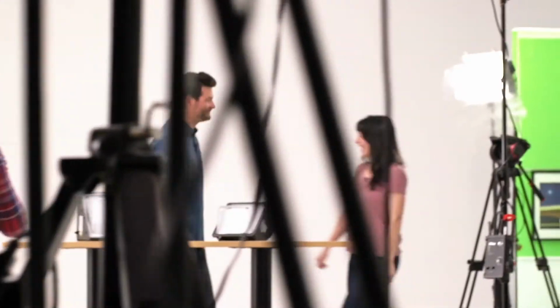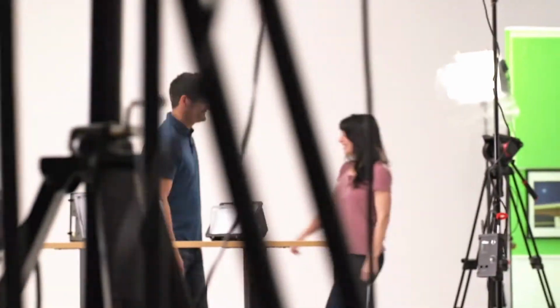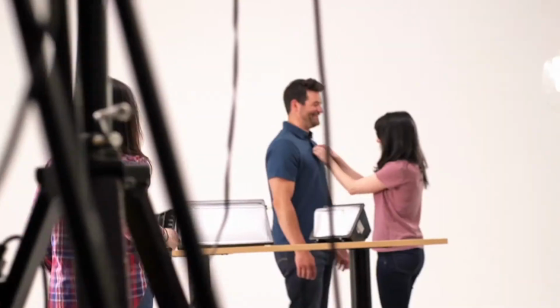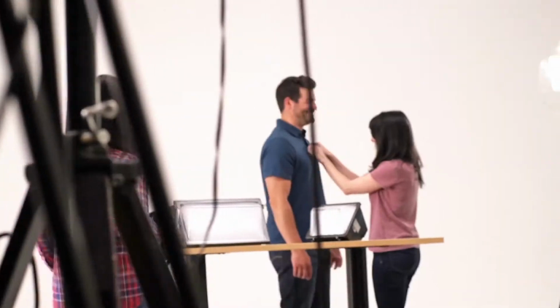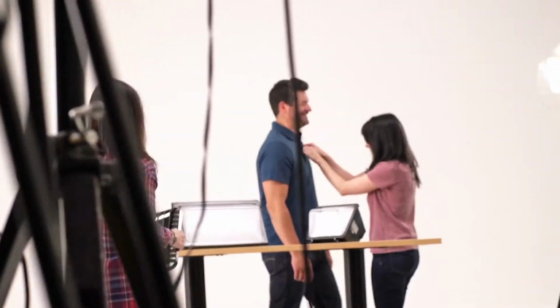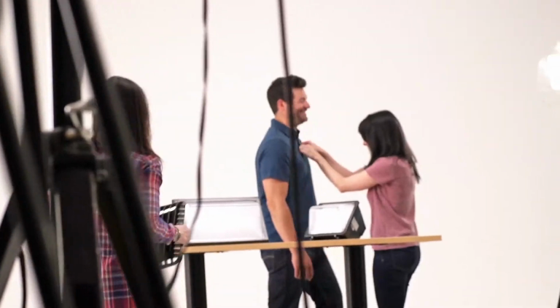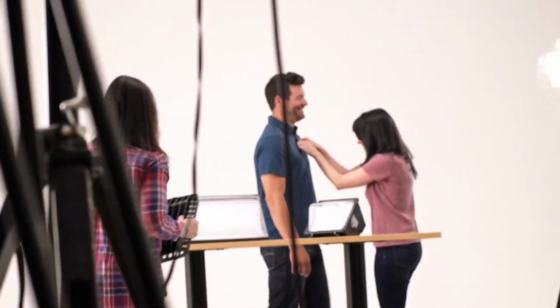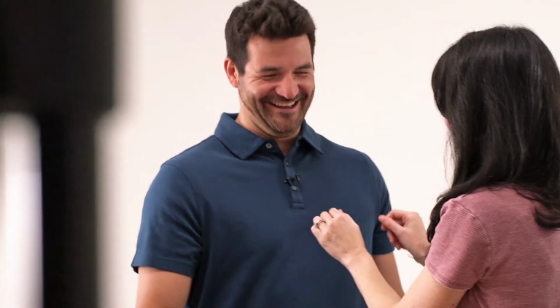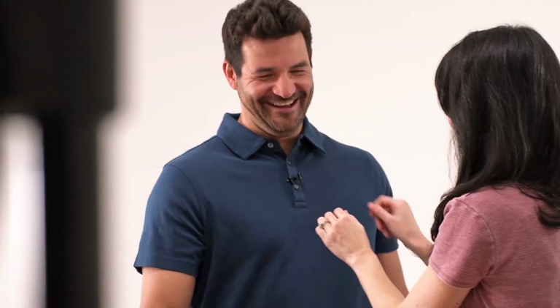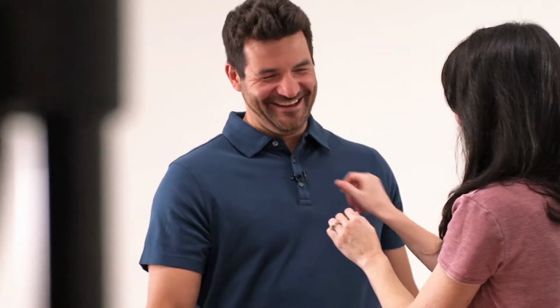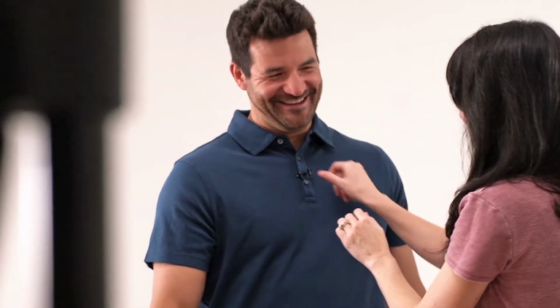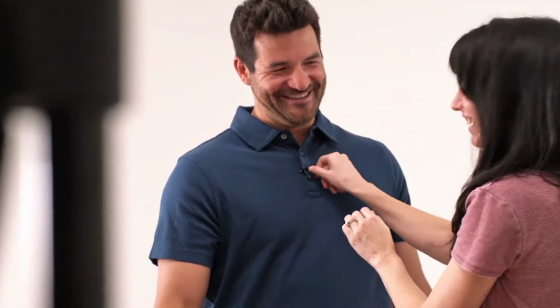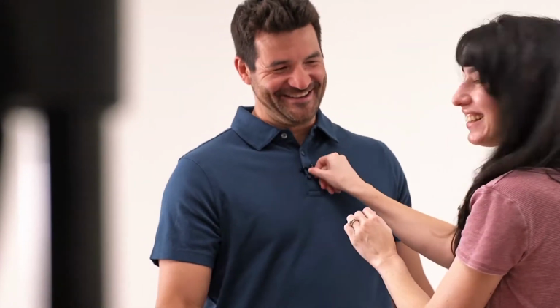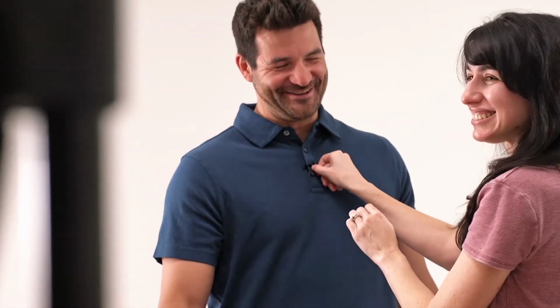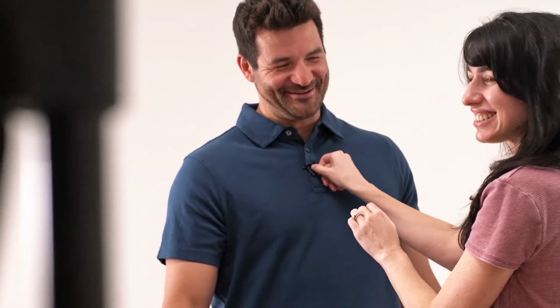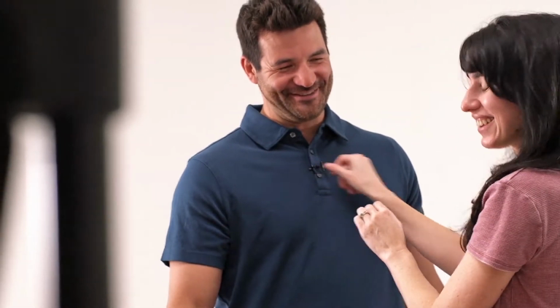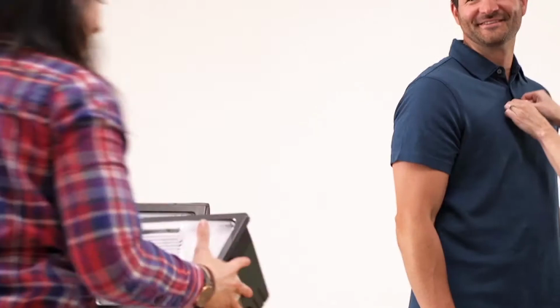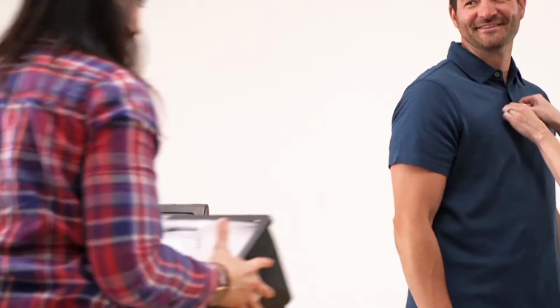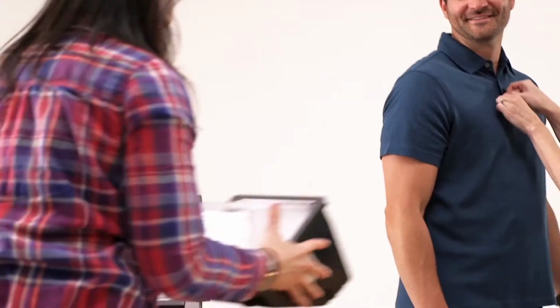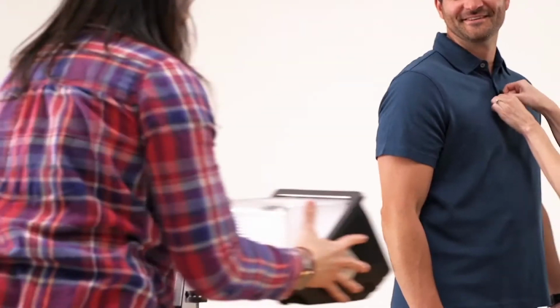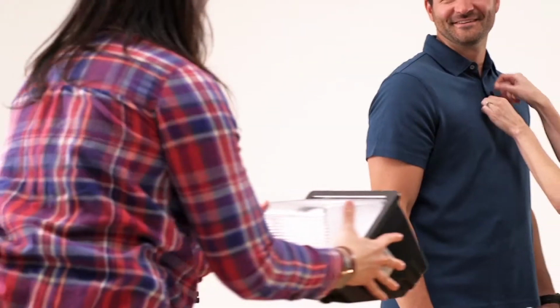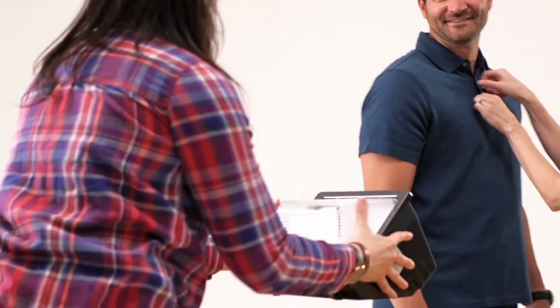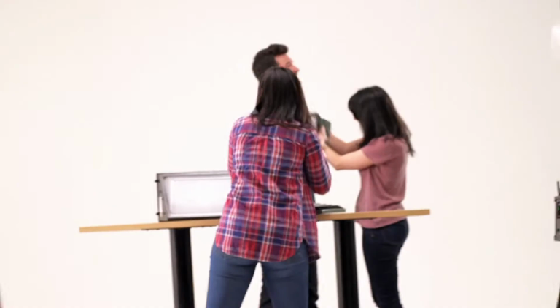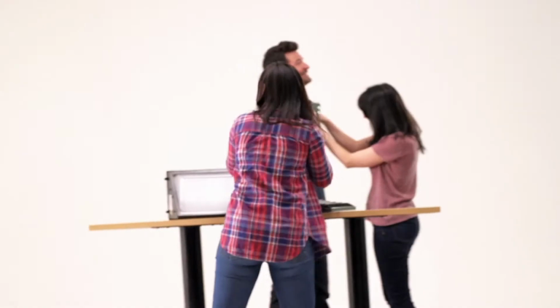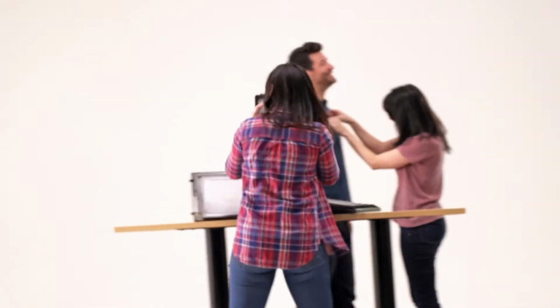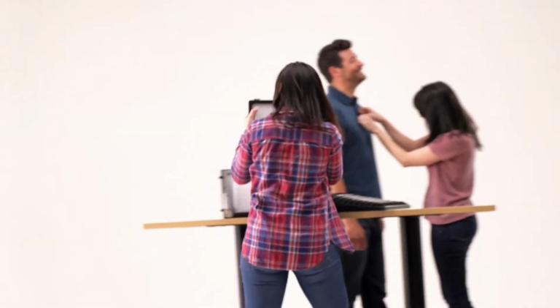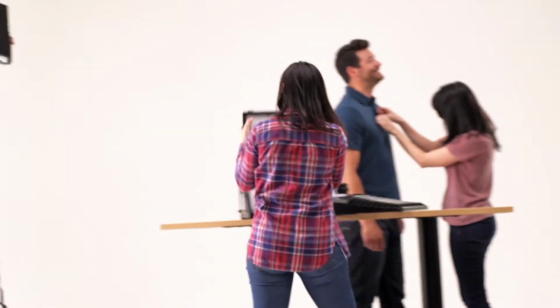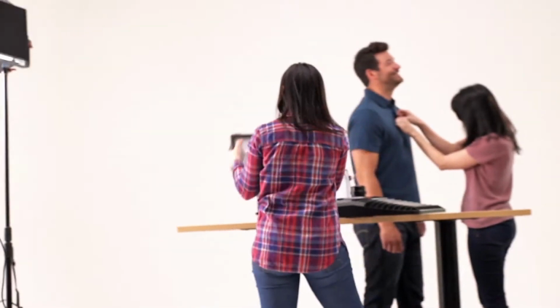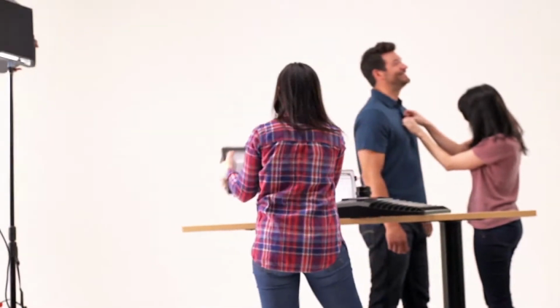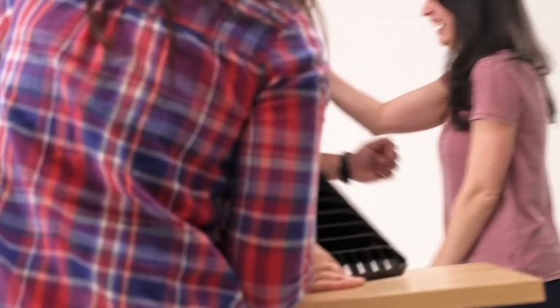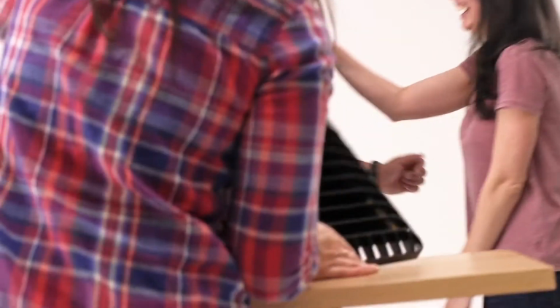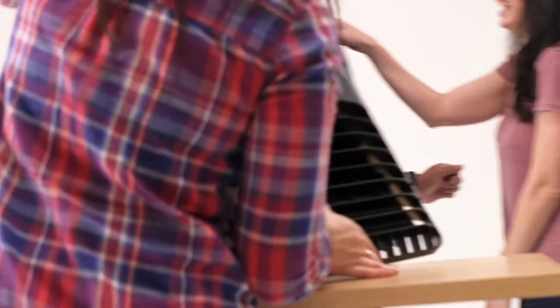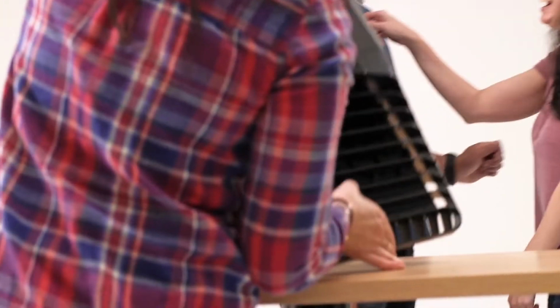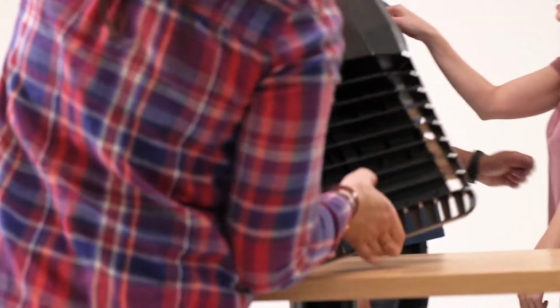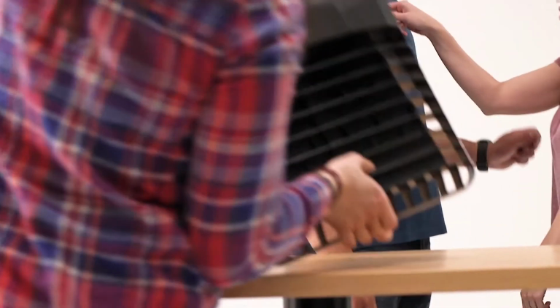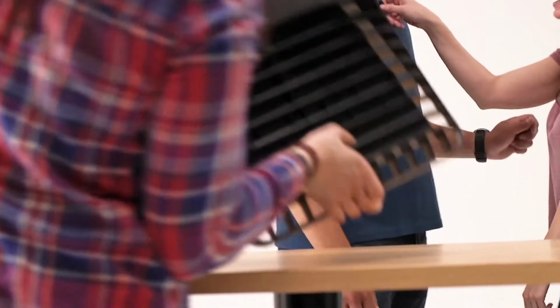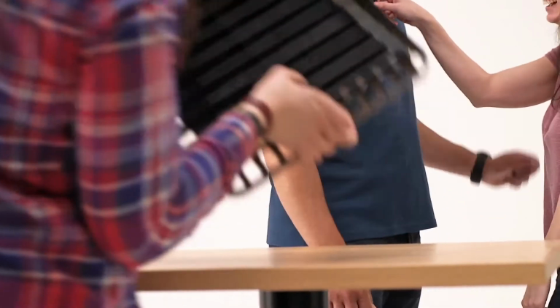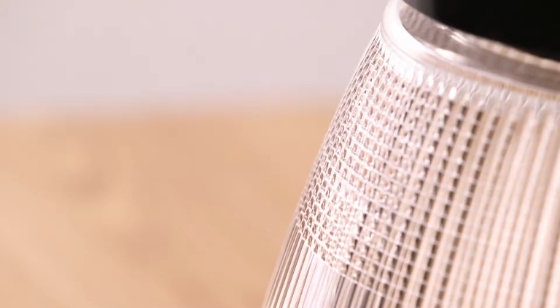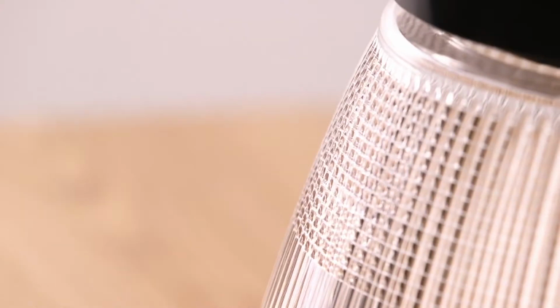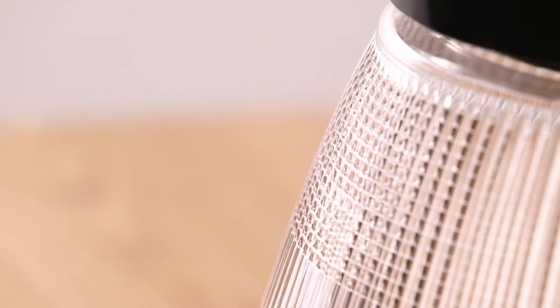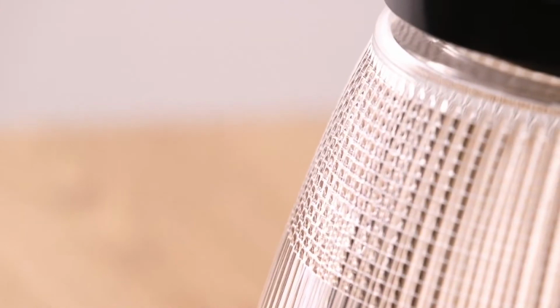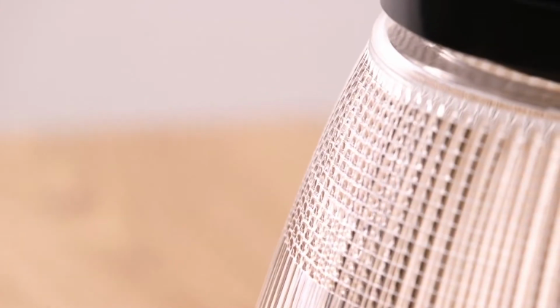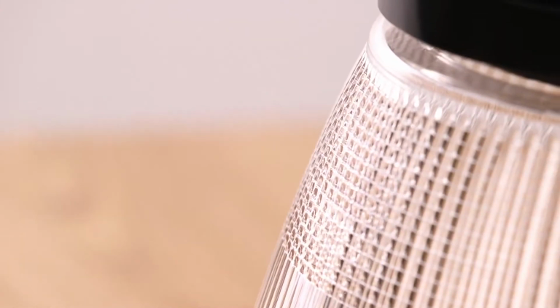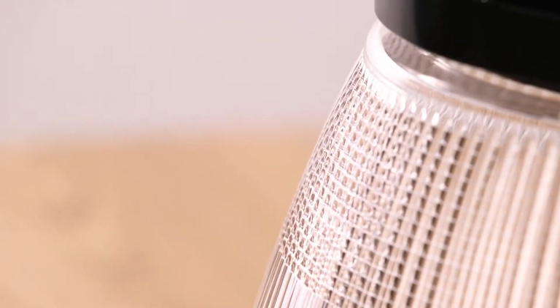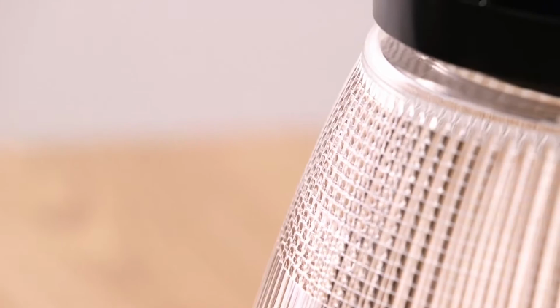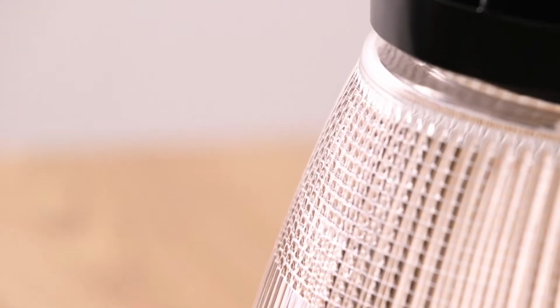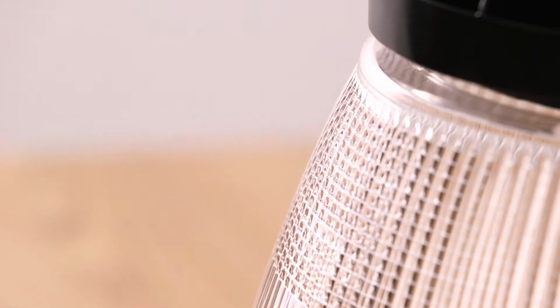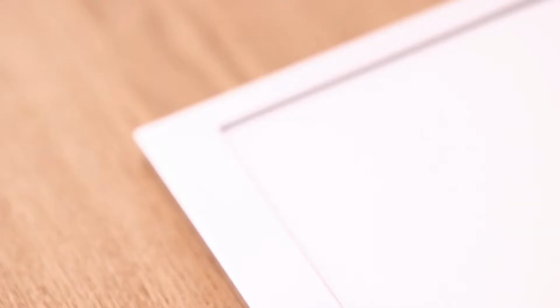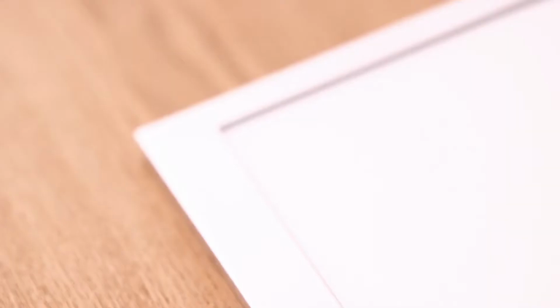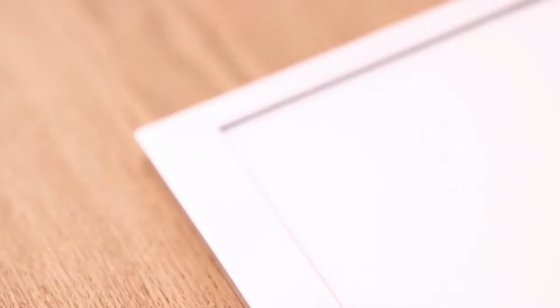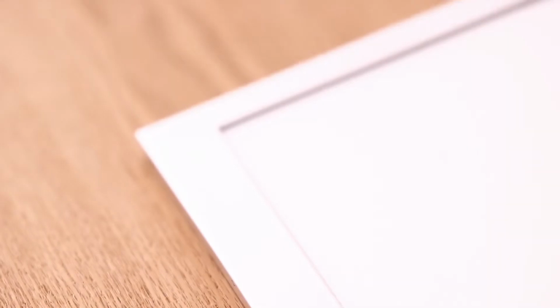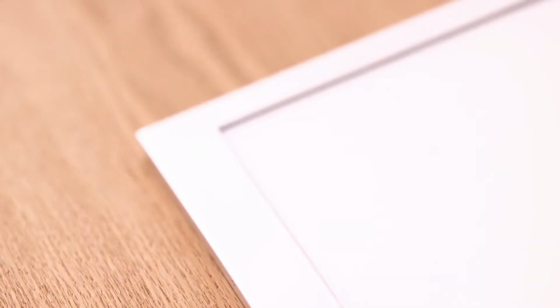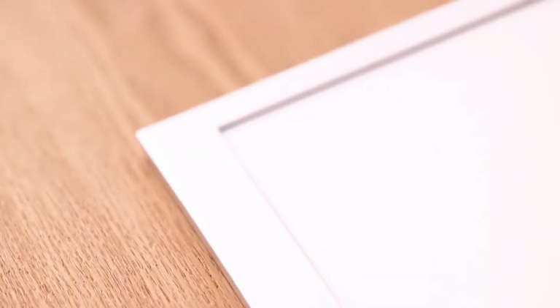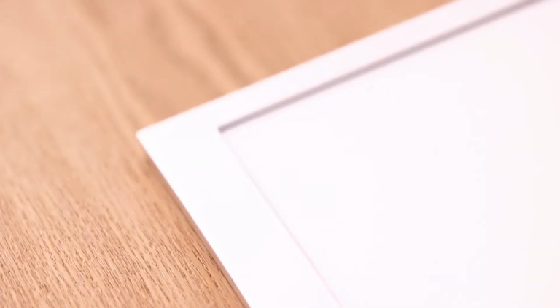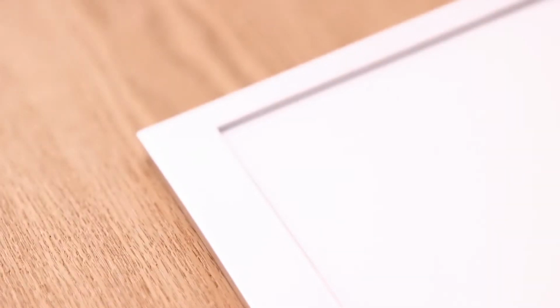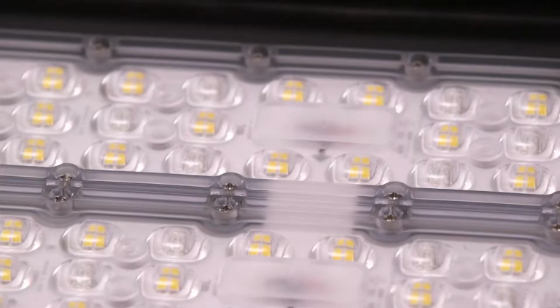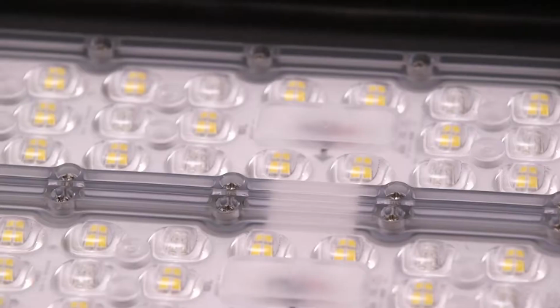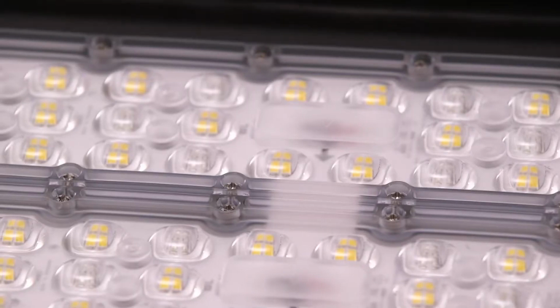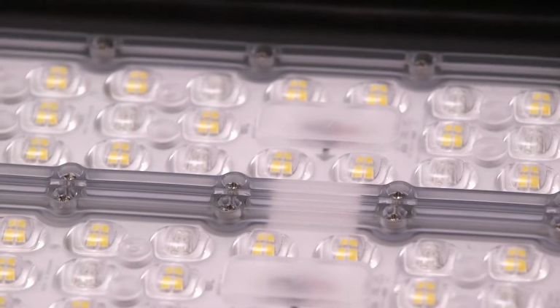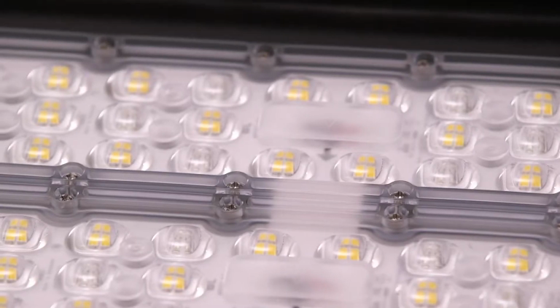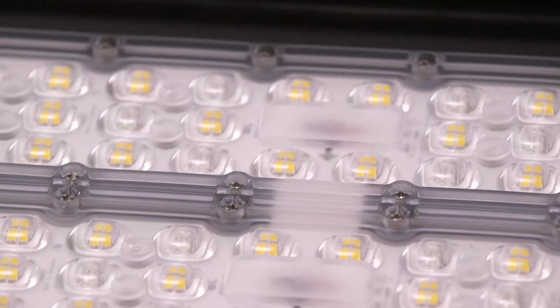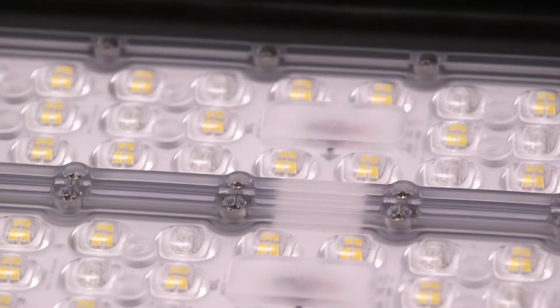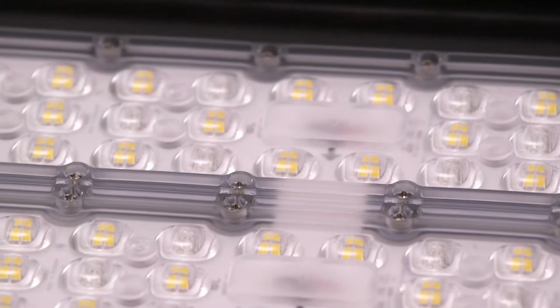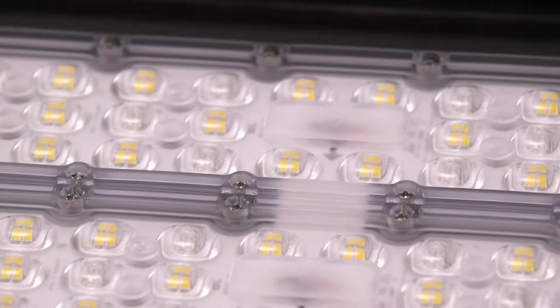Hey guys, I'm Jason, Product Manager for Econolite. Today we're going to talk about some of our most popular products.